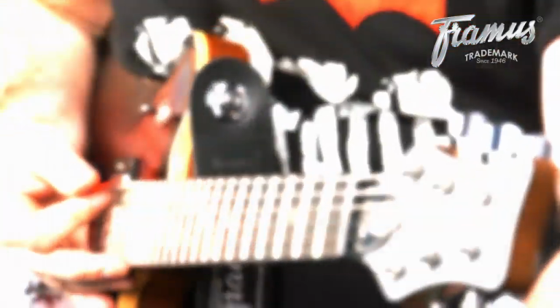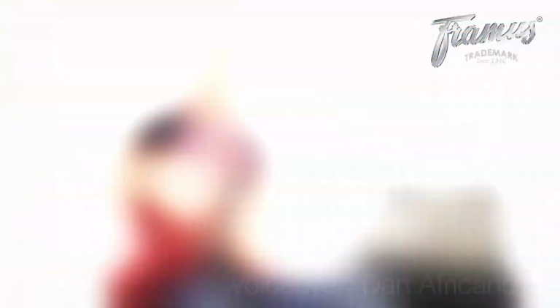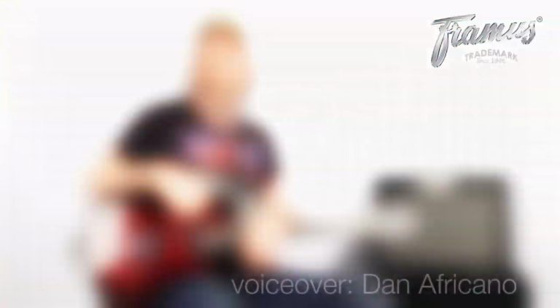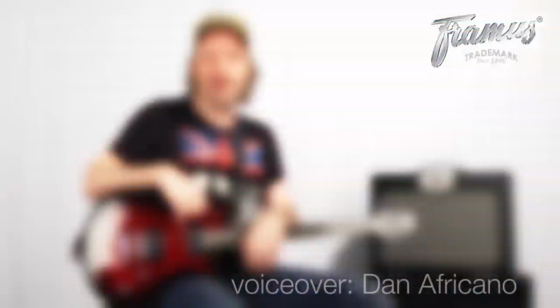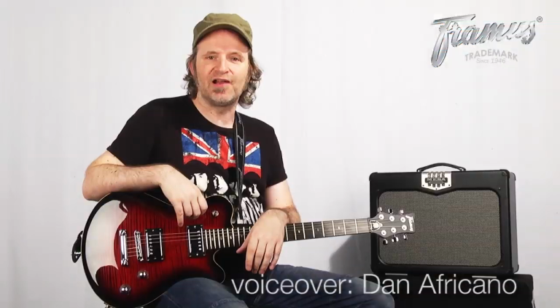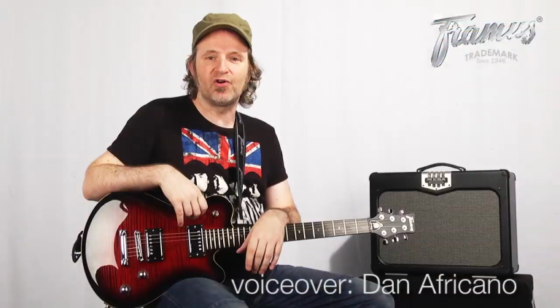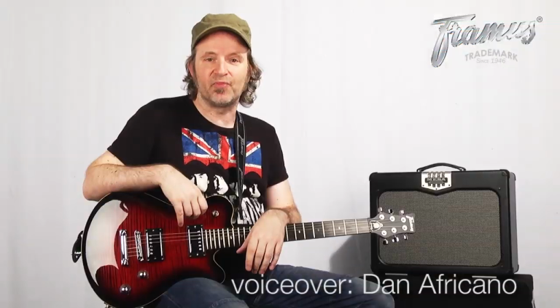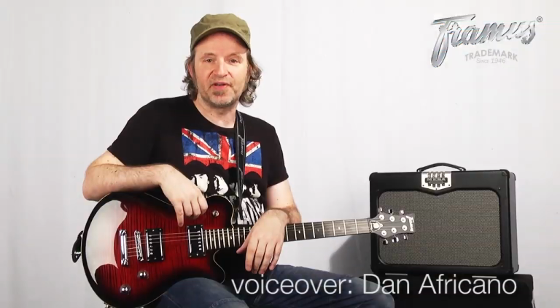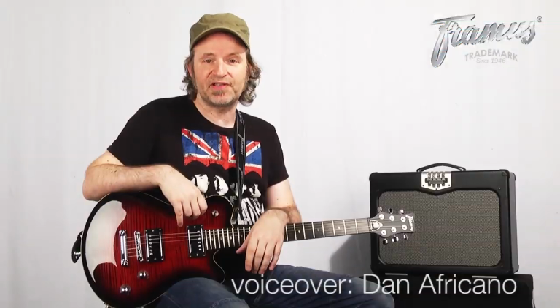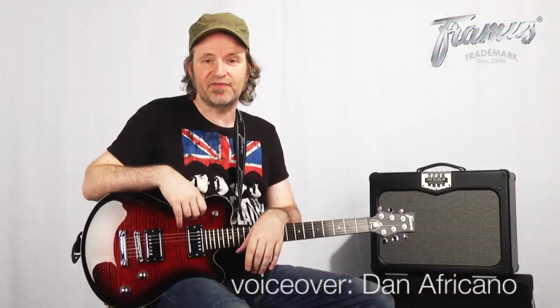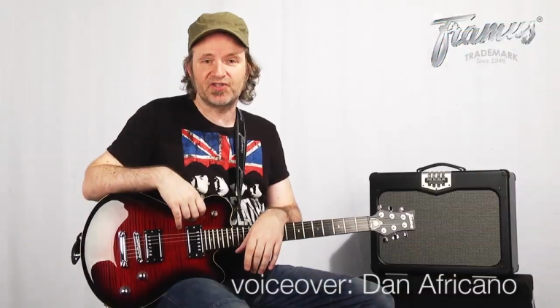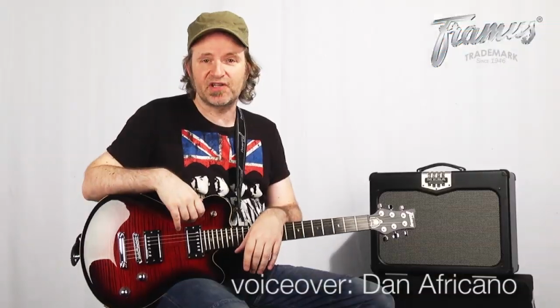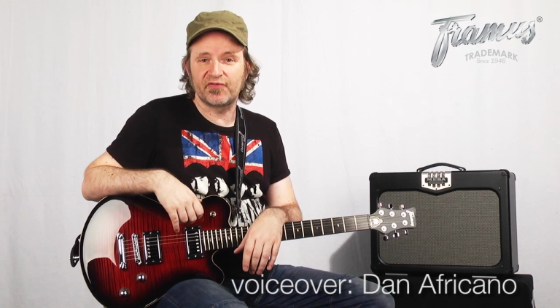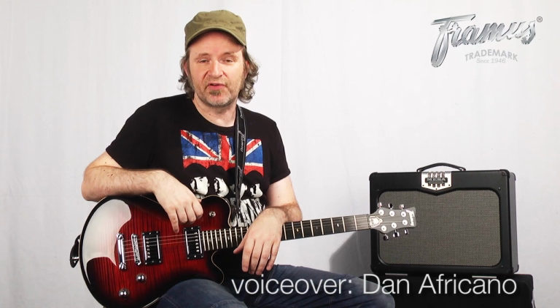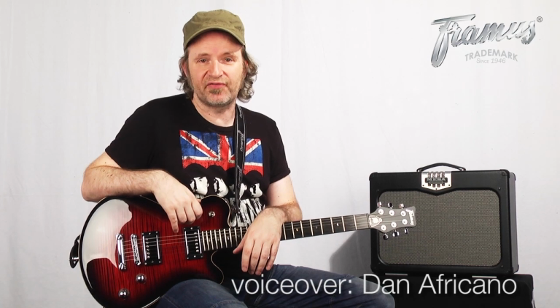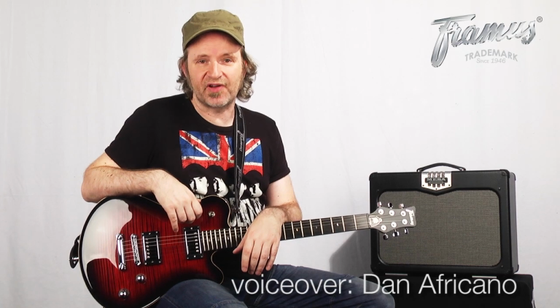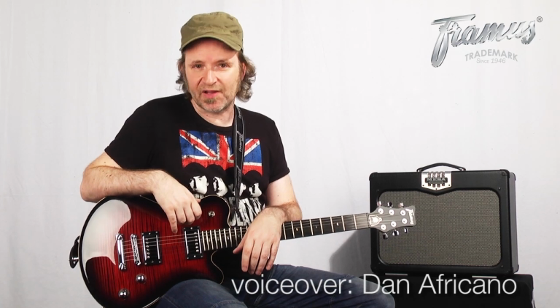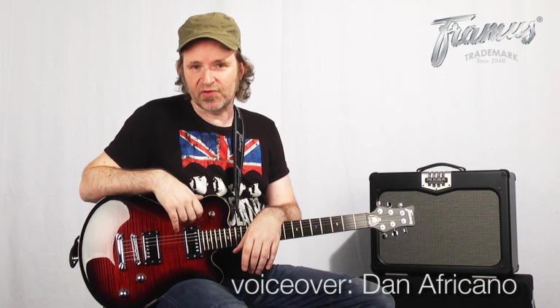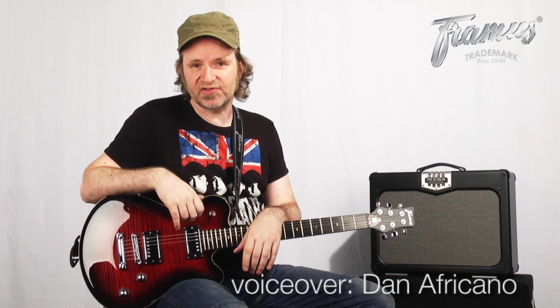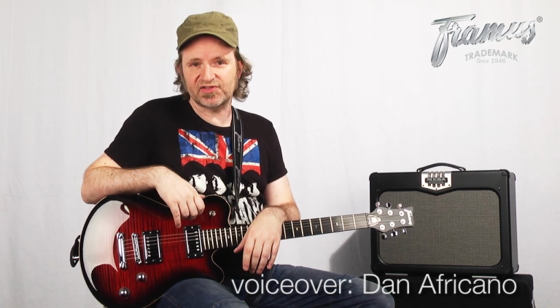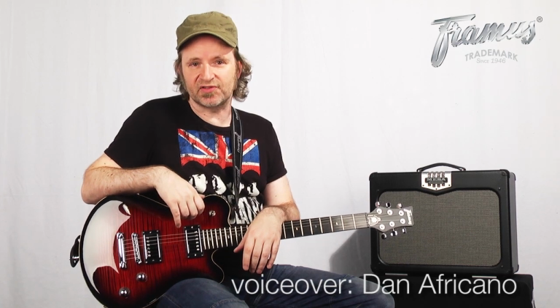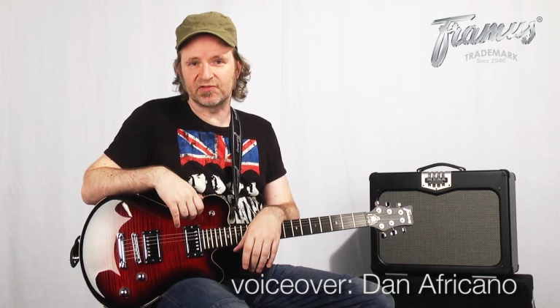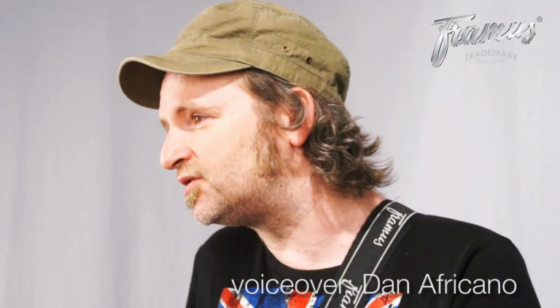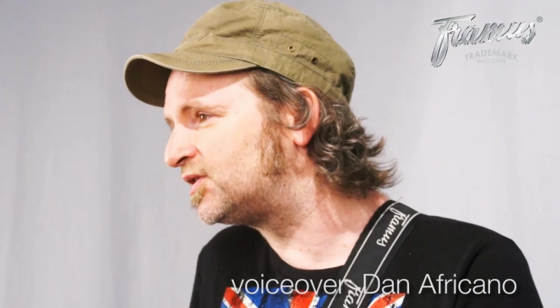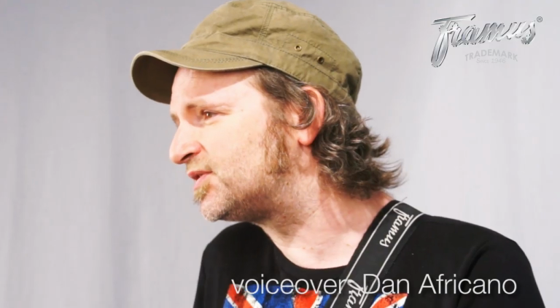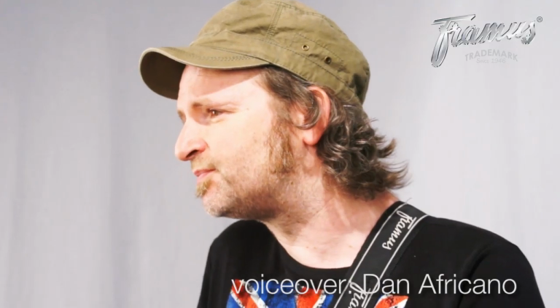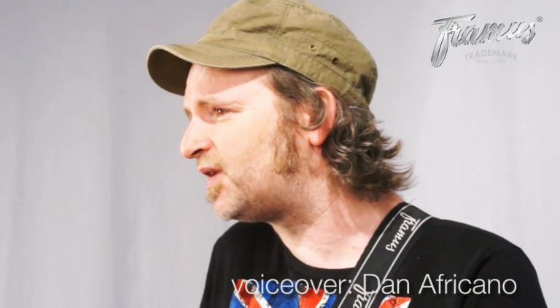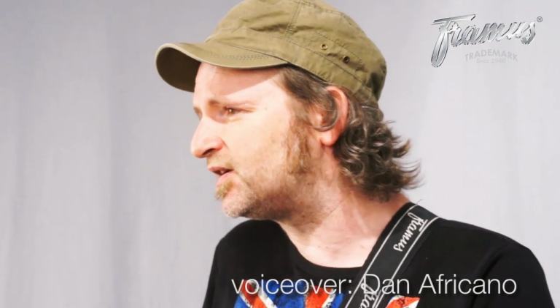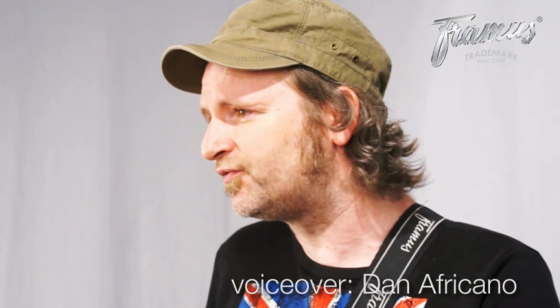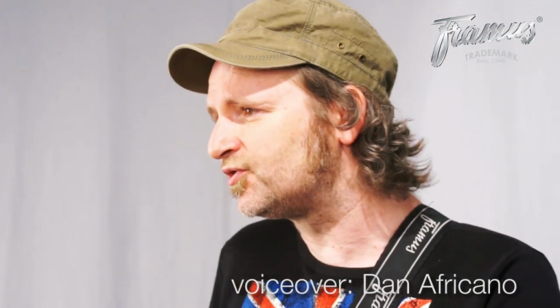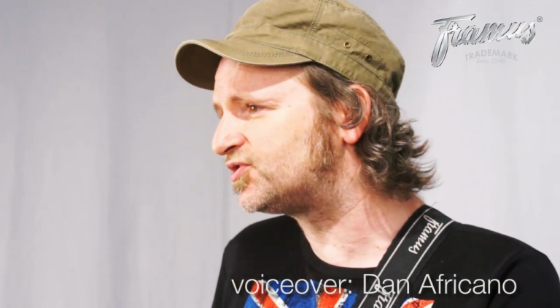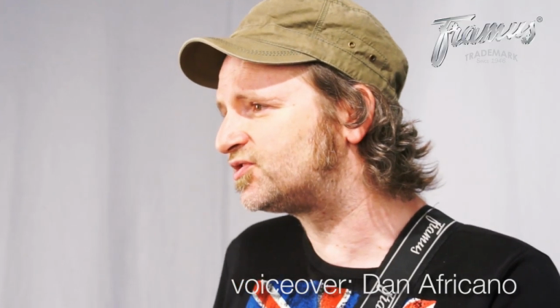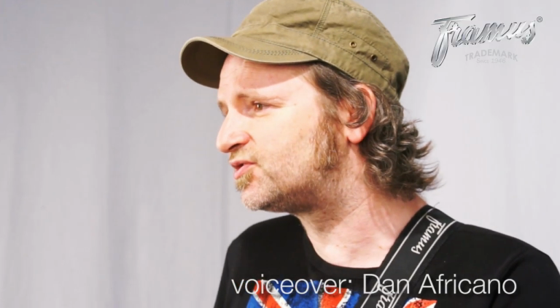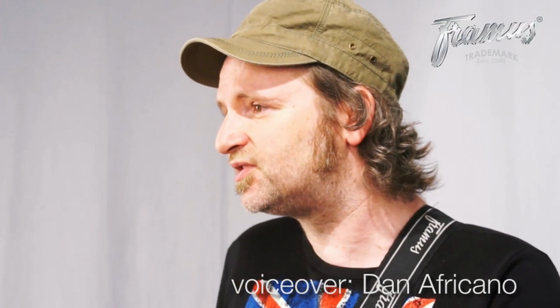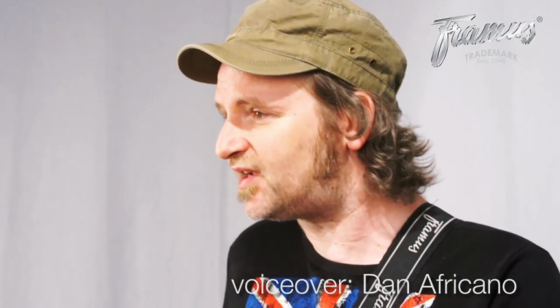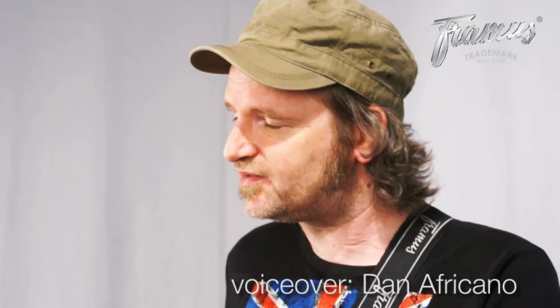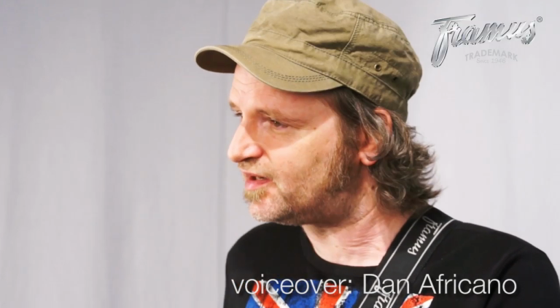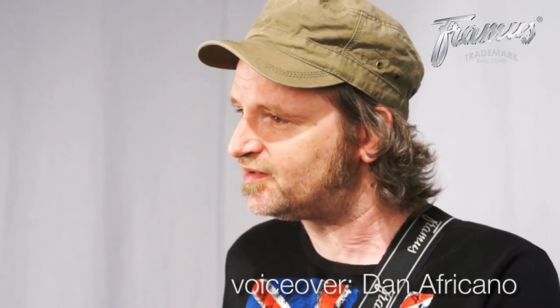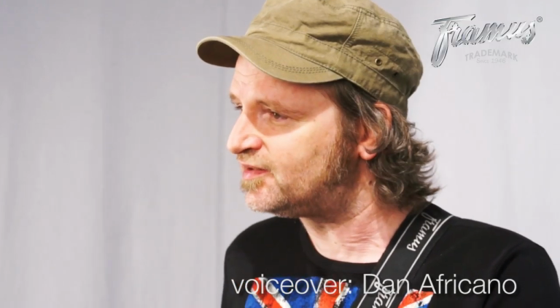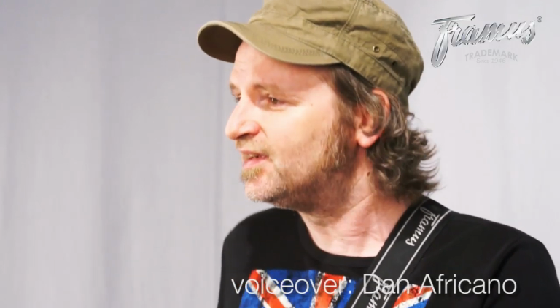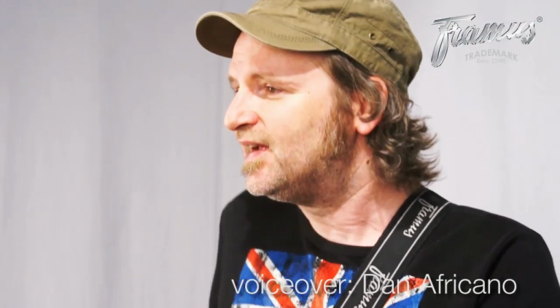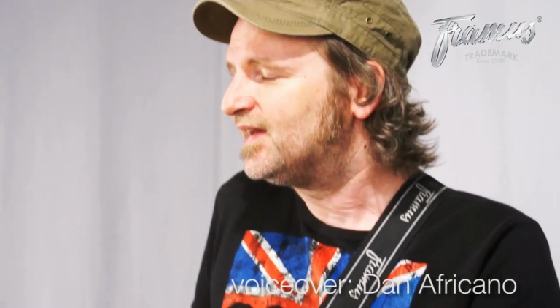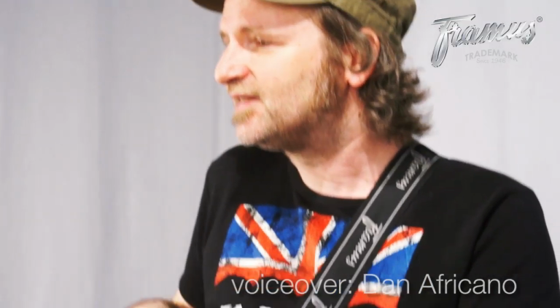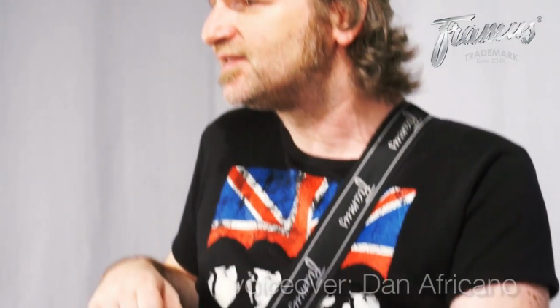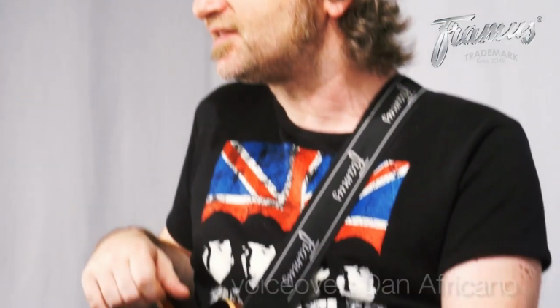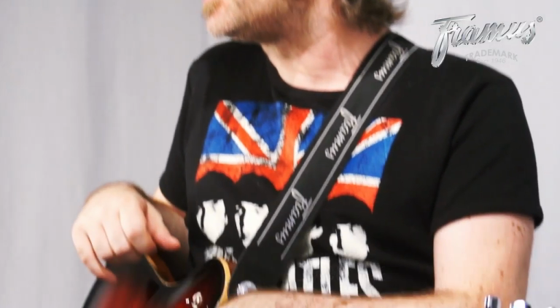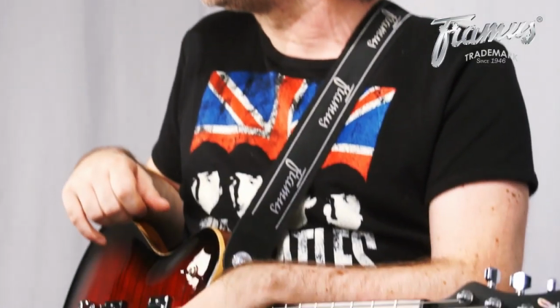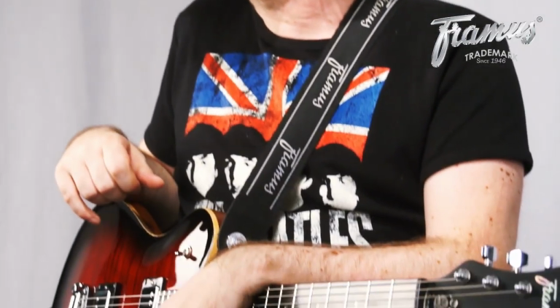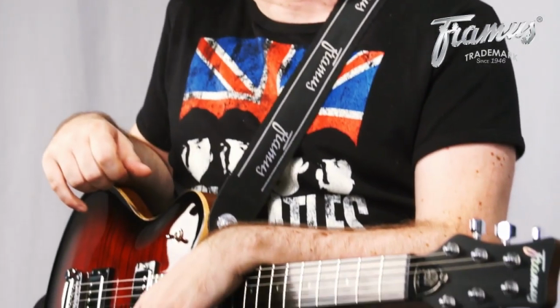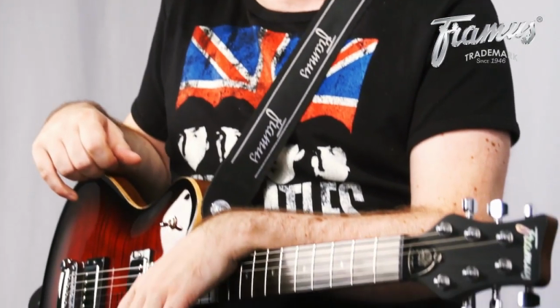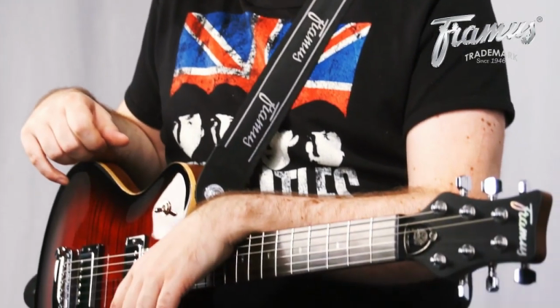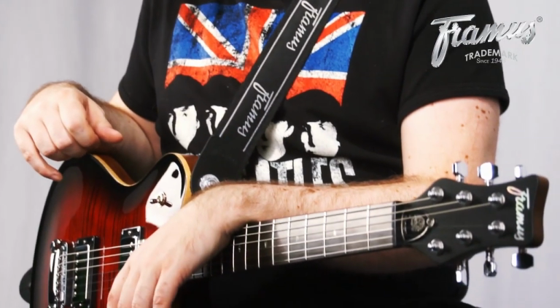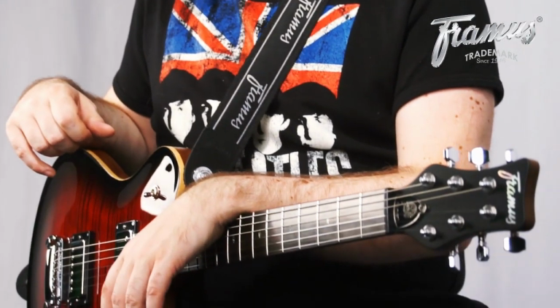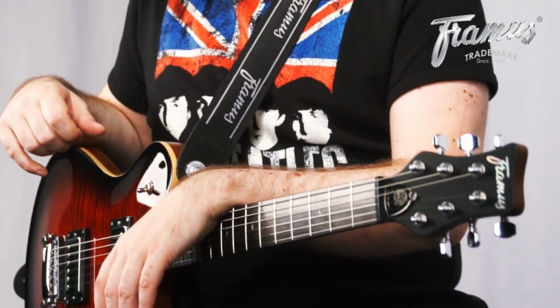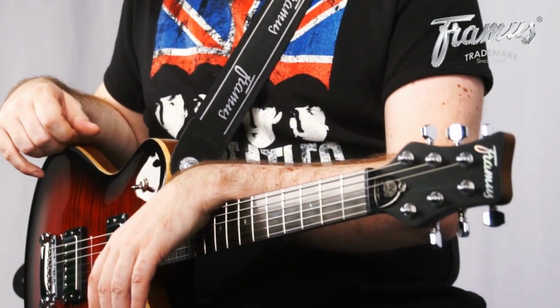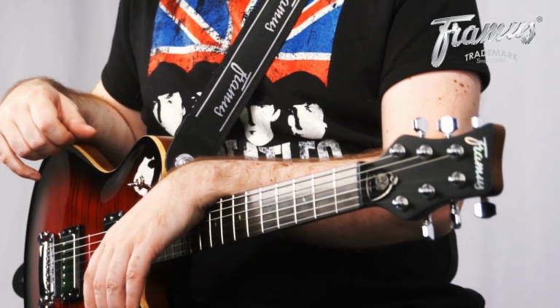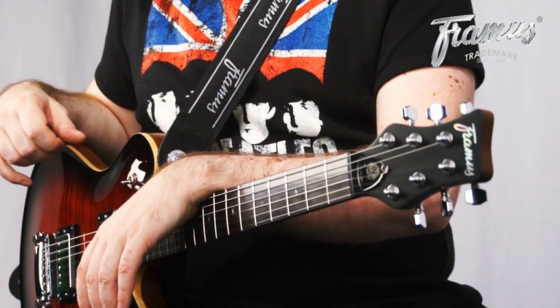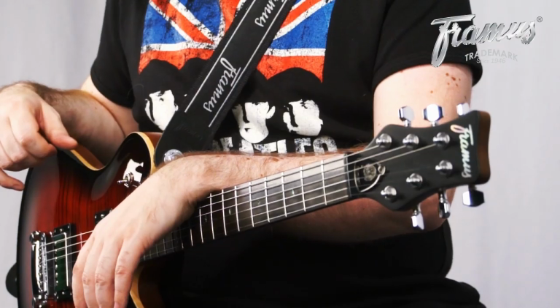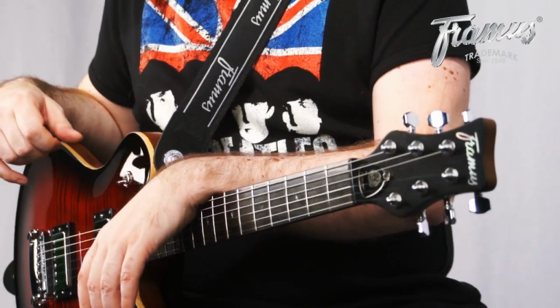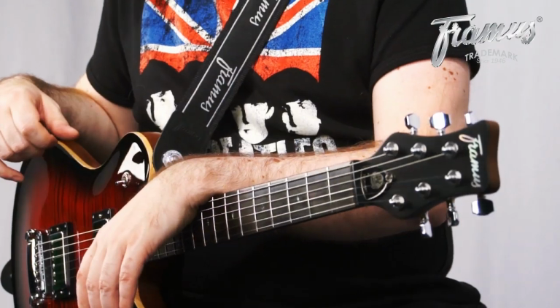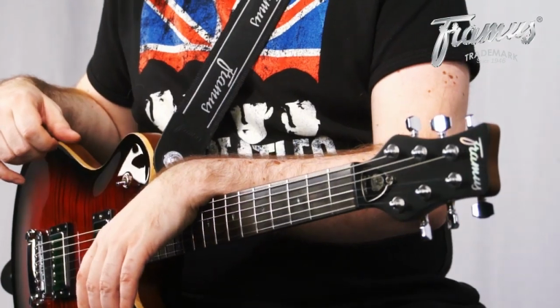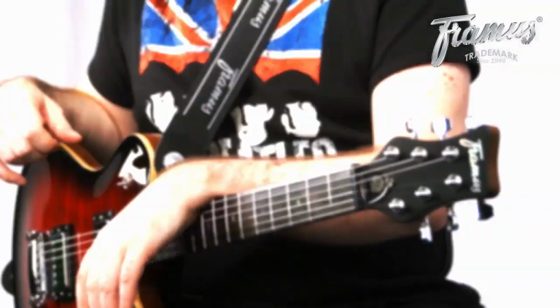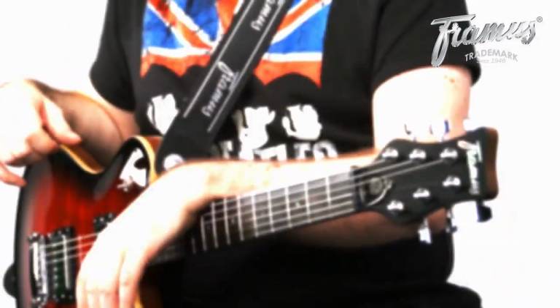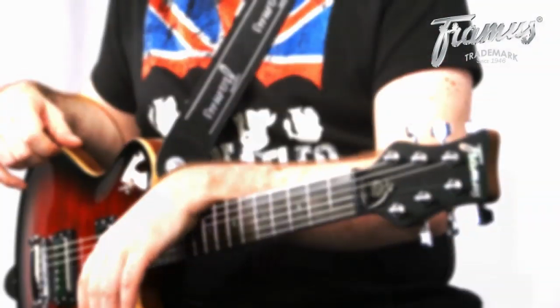Hello, this is Peter Fischer with Freamus. Today I'll give you some information on this guitar here, a Freamus Panthera Supreme.